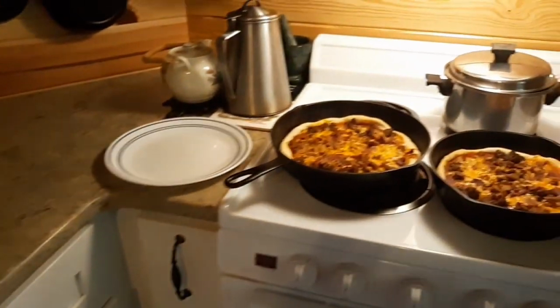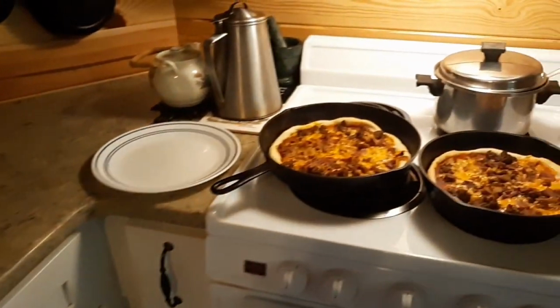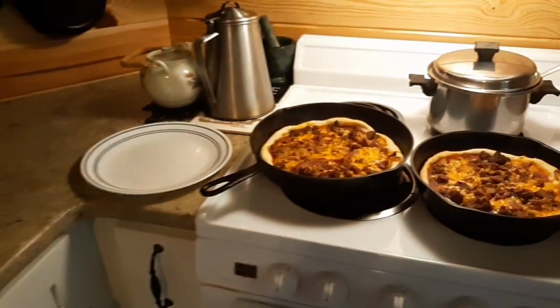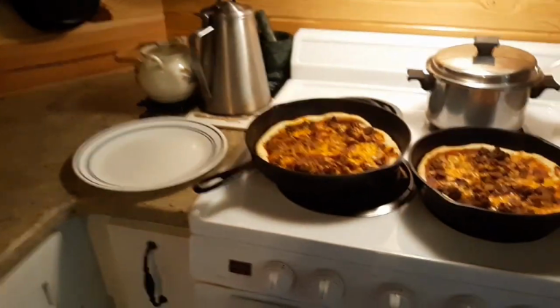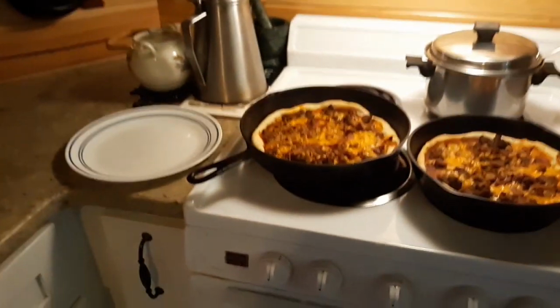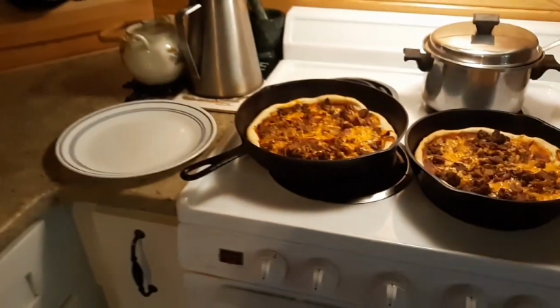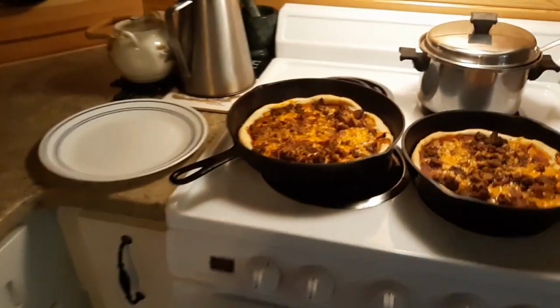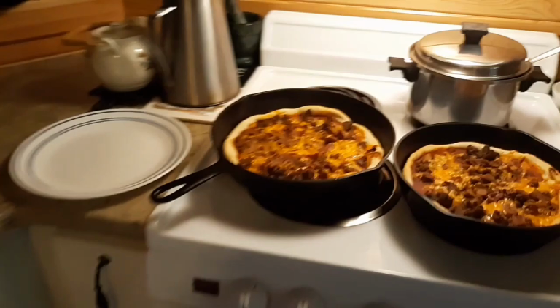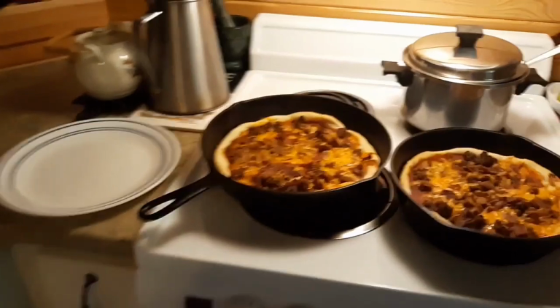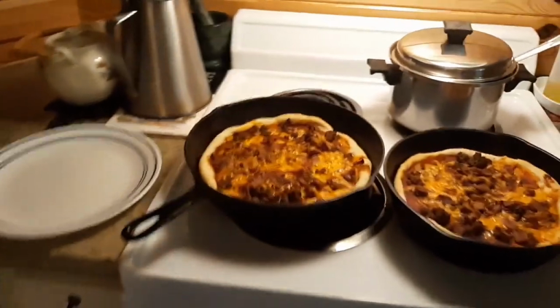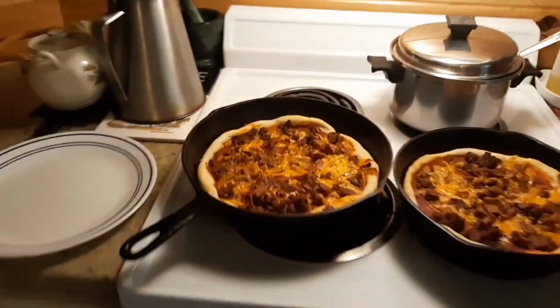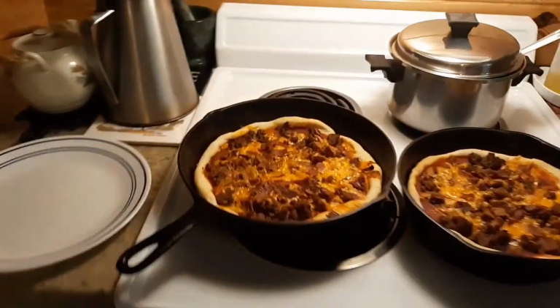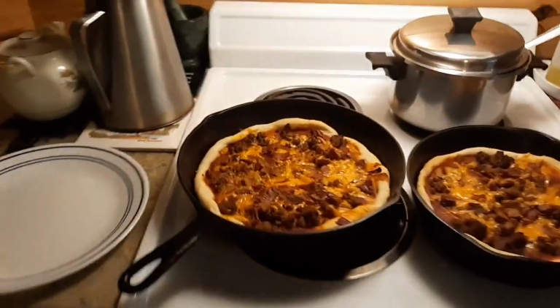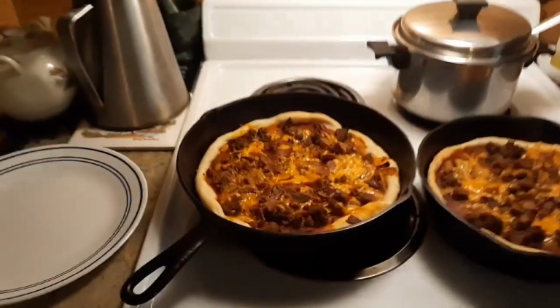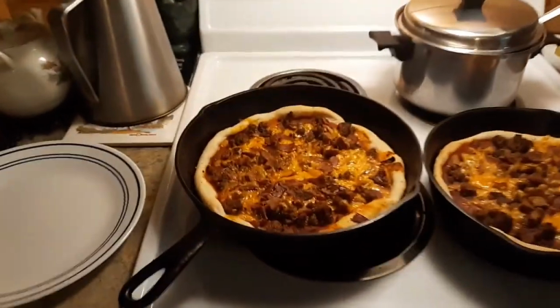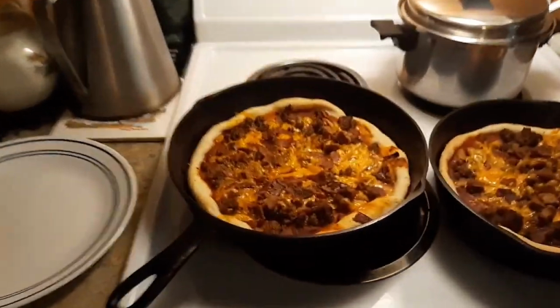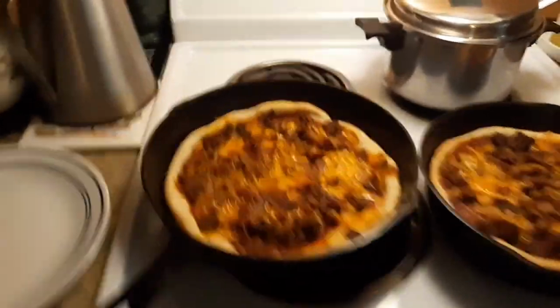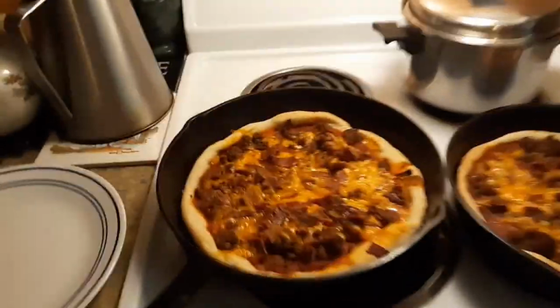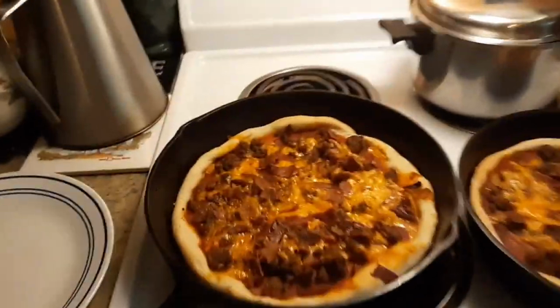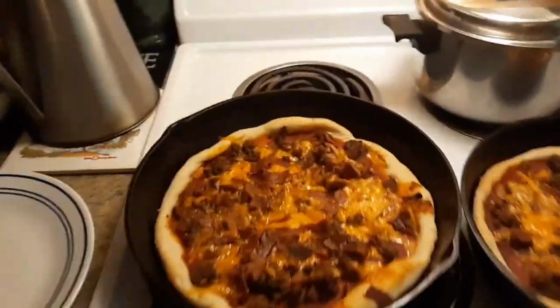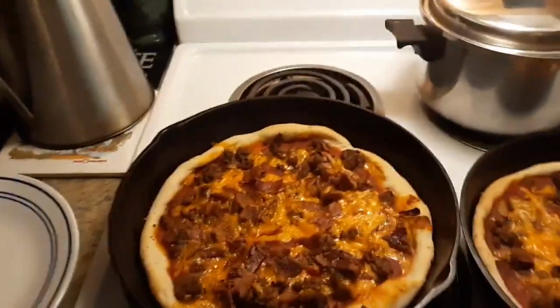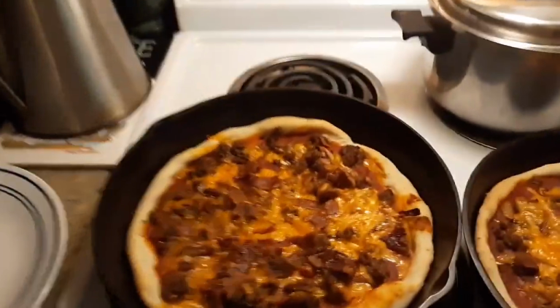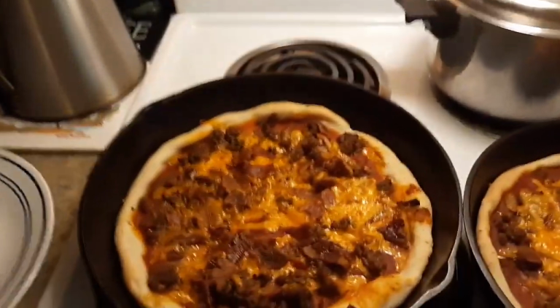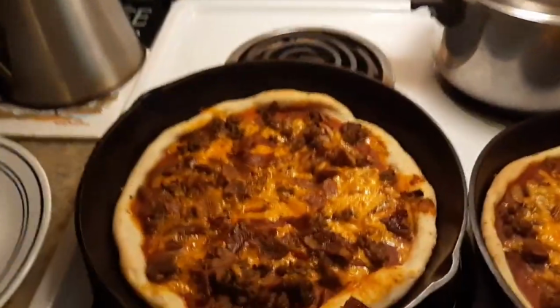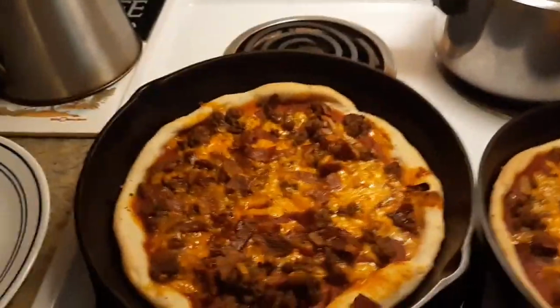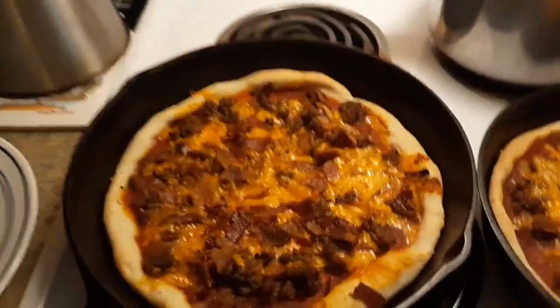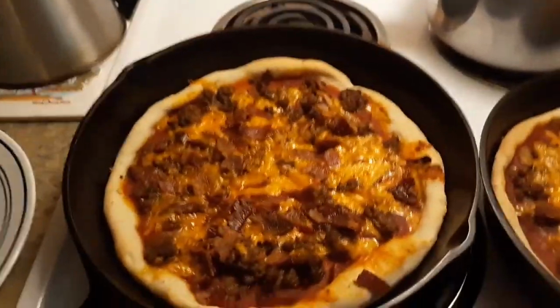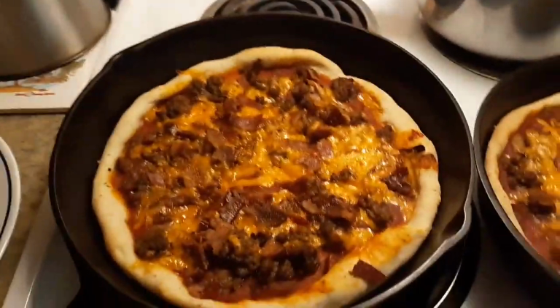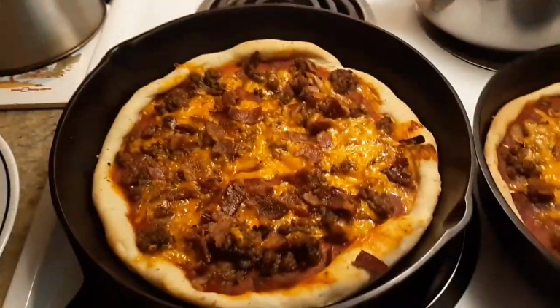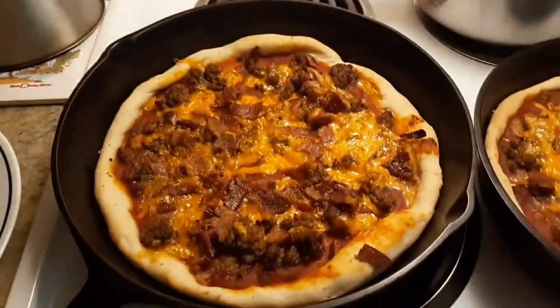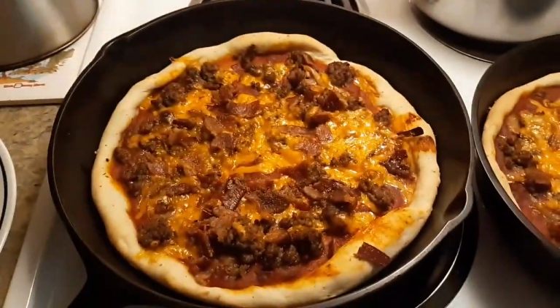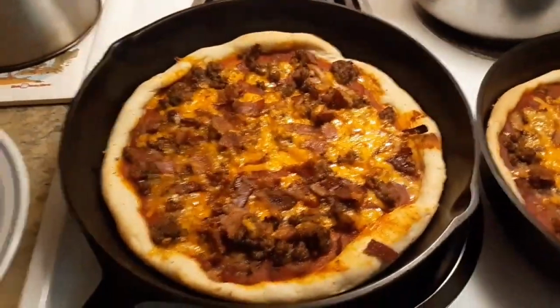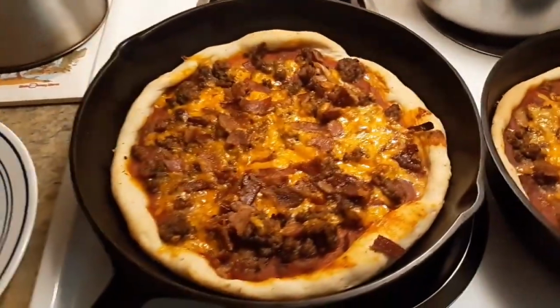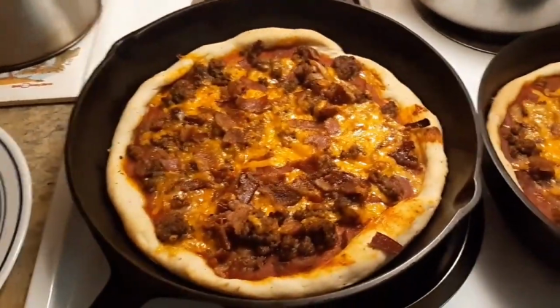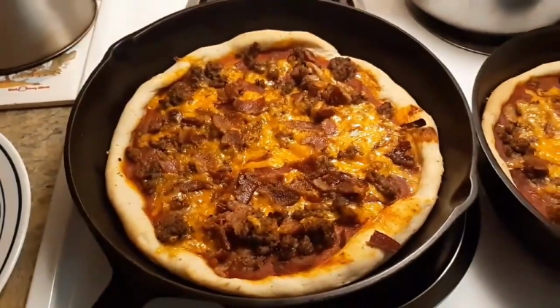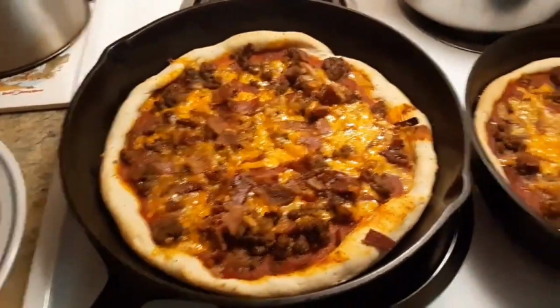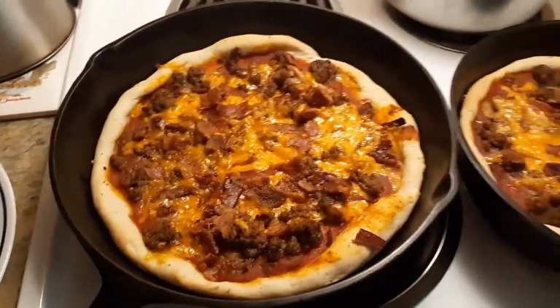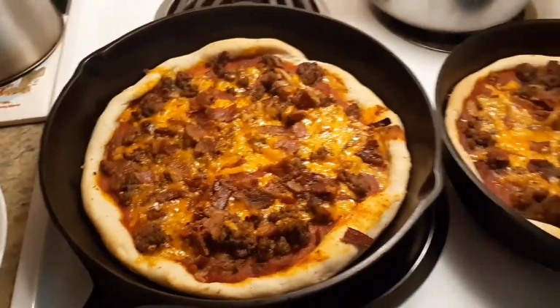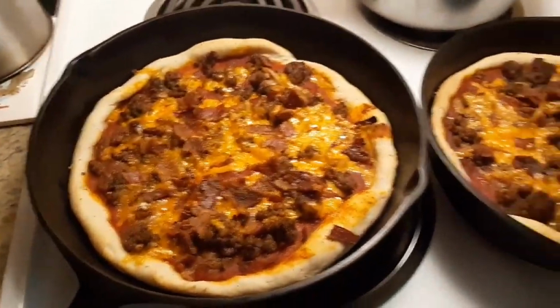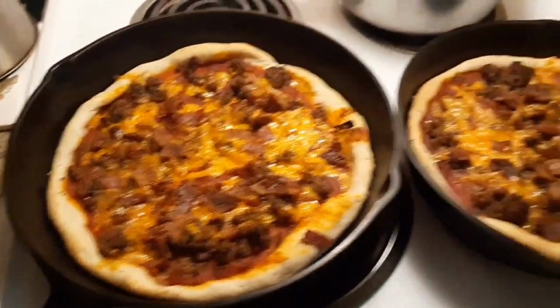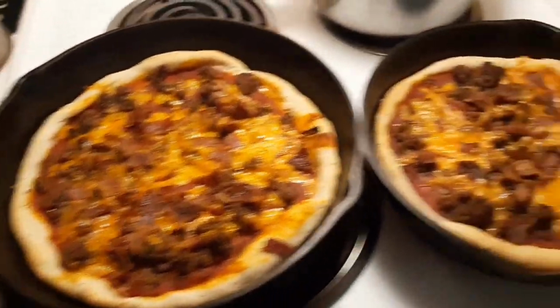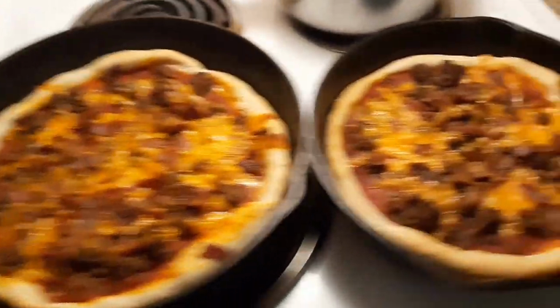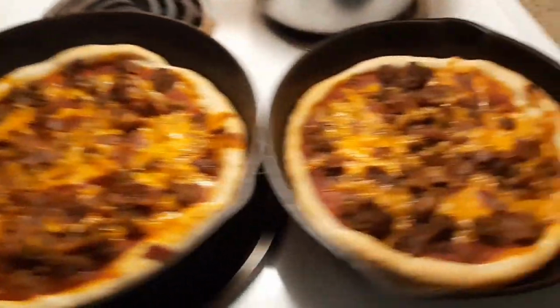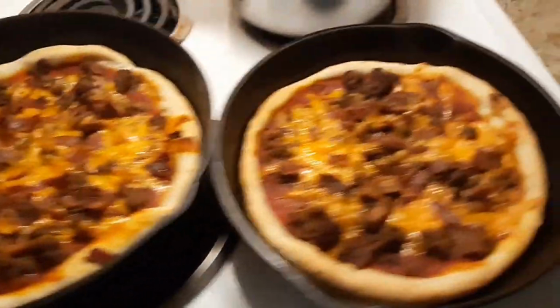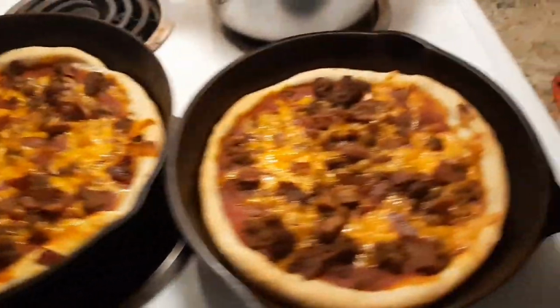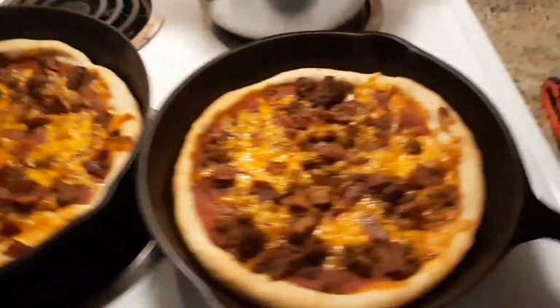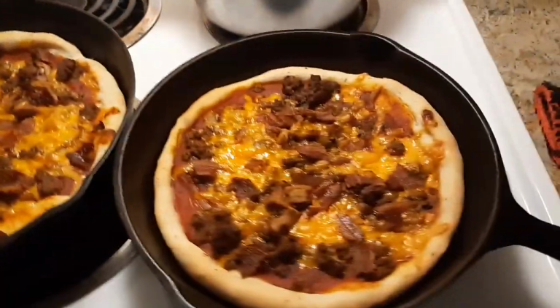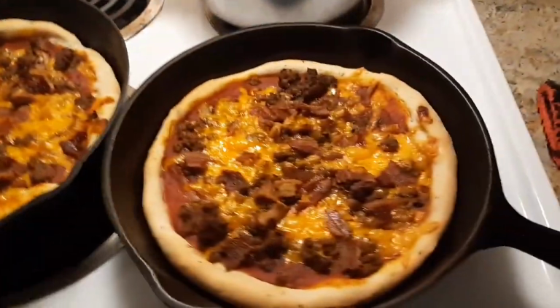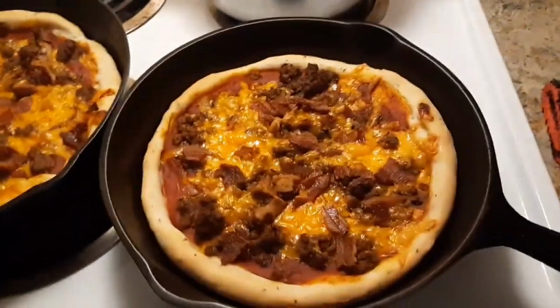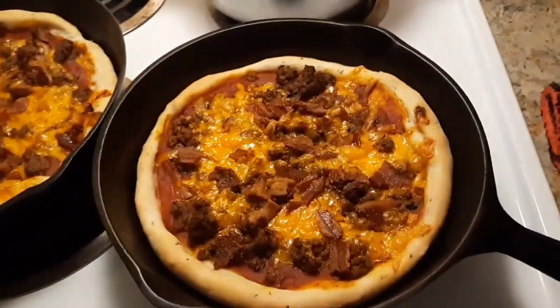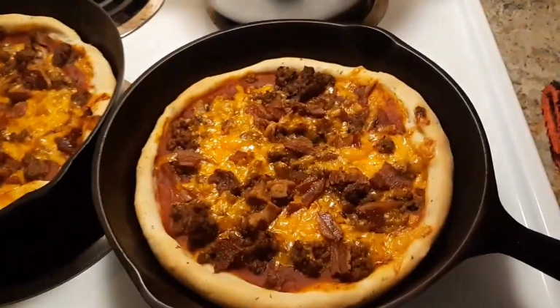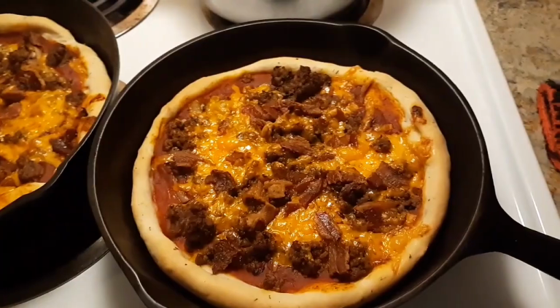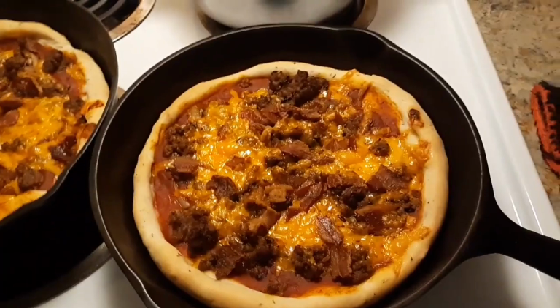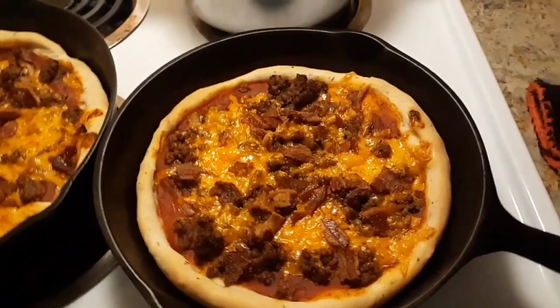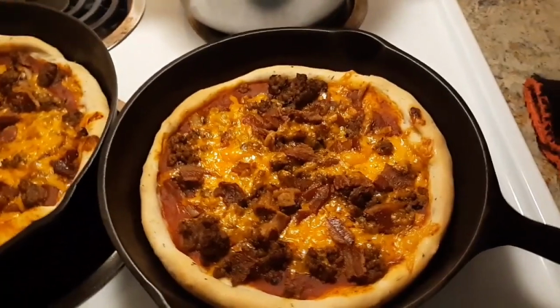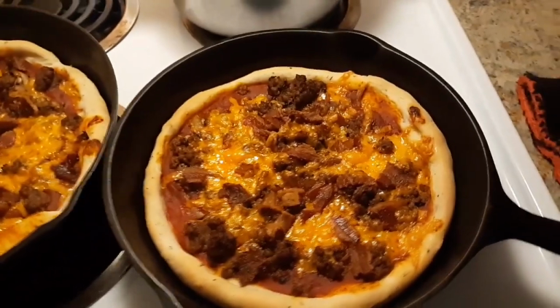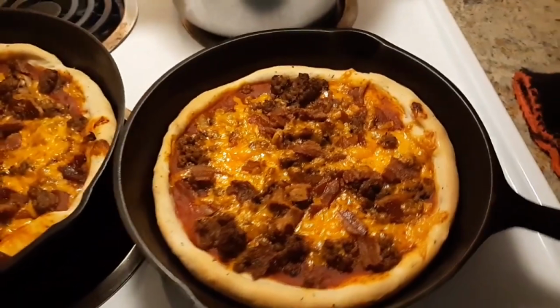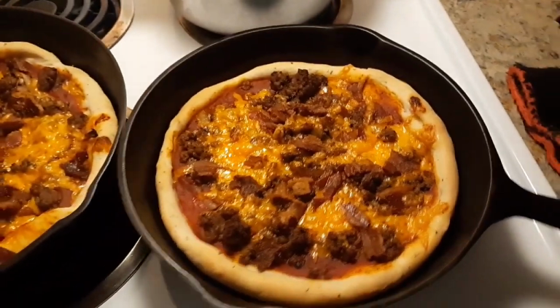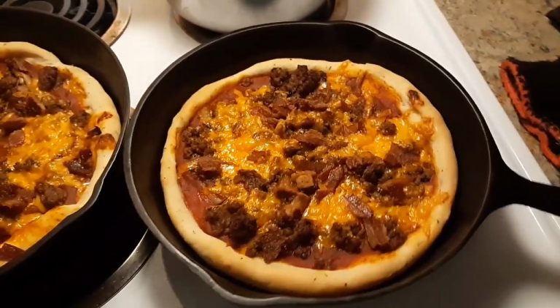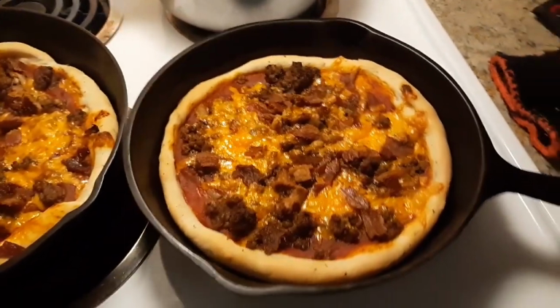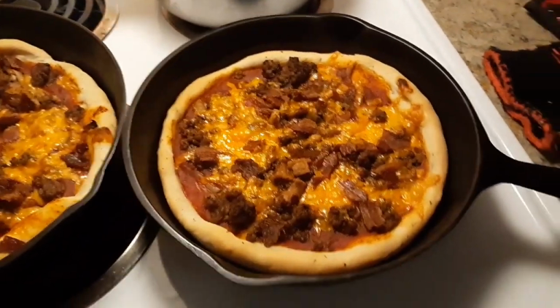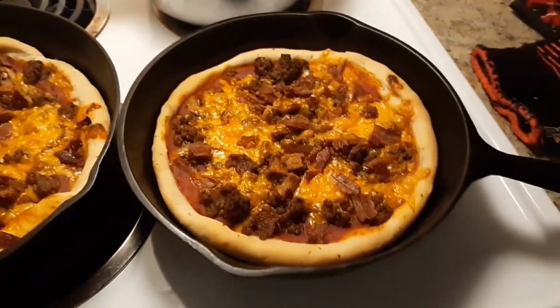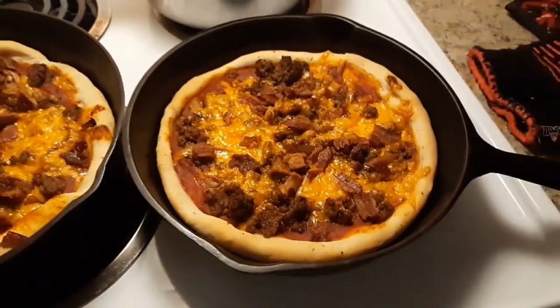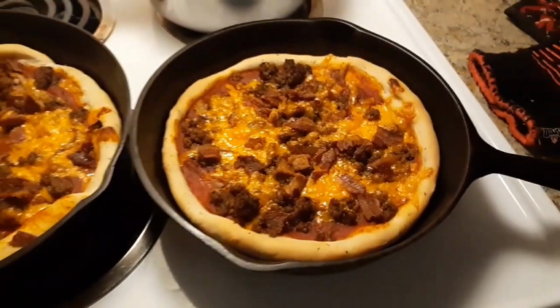Welcome back to the kitchen — they are done. There is one bacon cheeseburger pizza, two bacon cheeseburger pizzas.